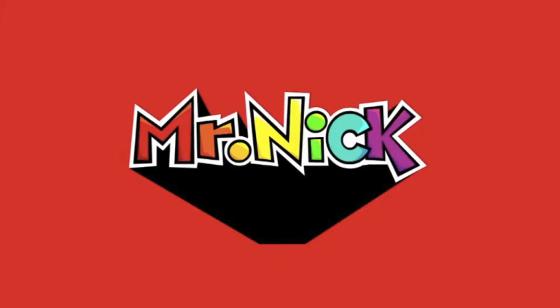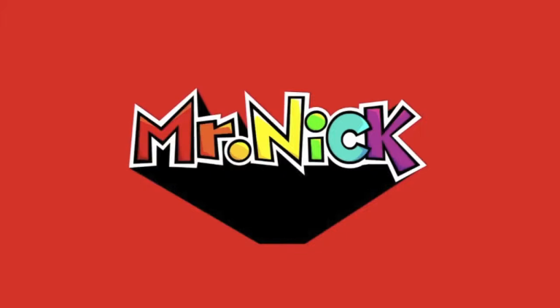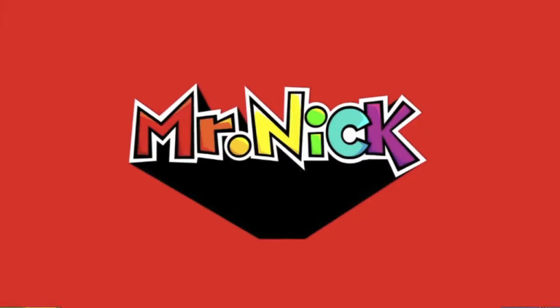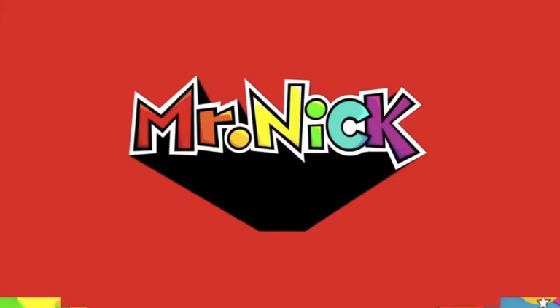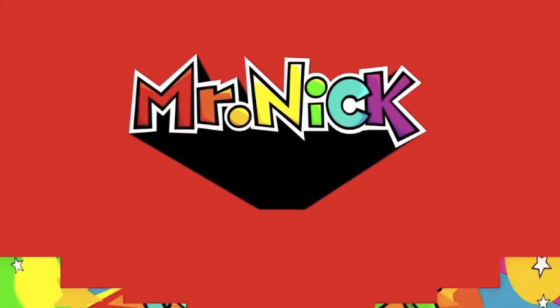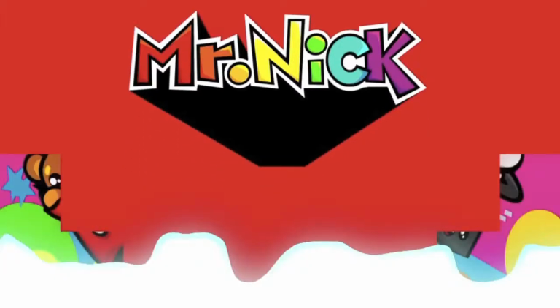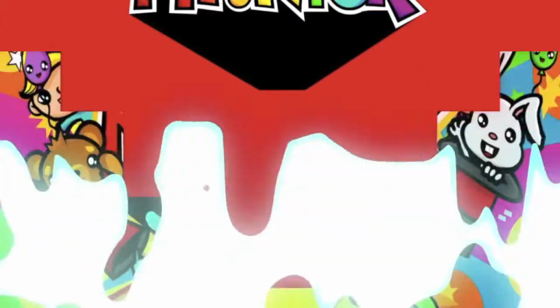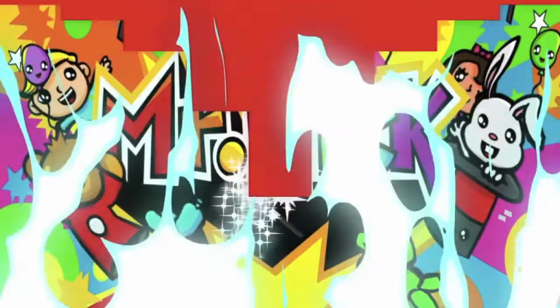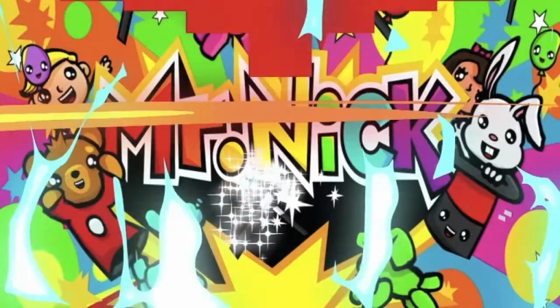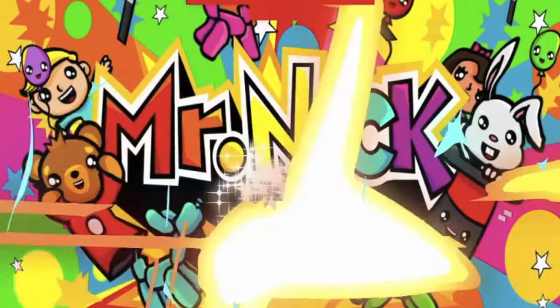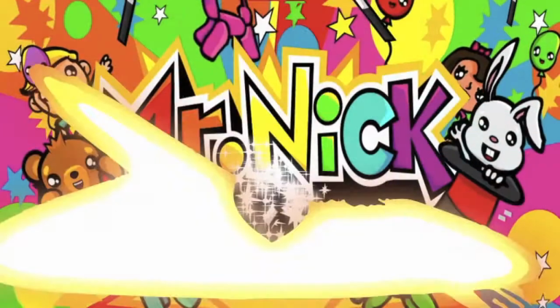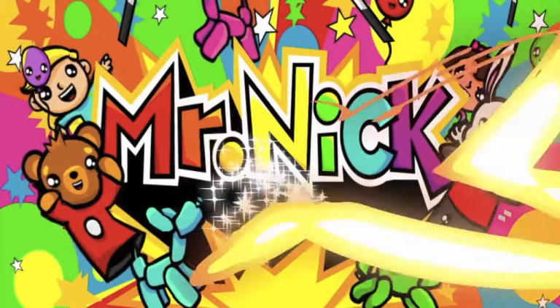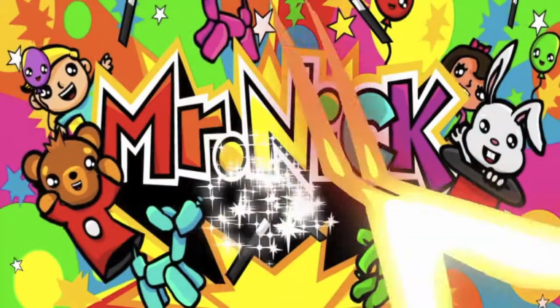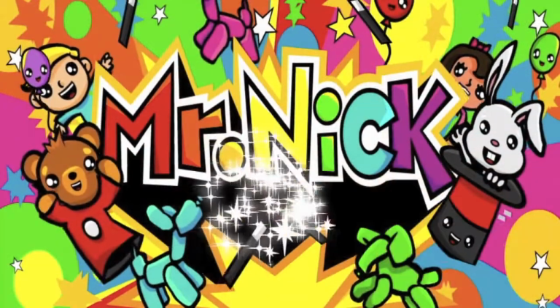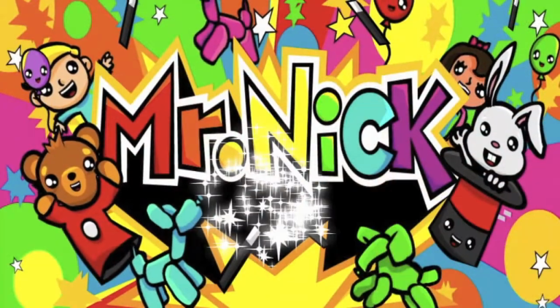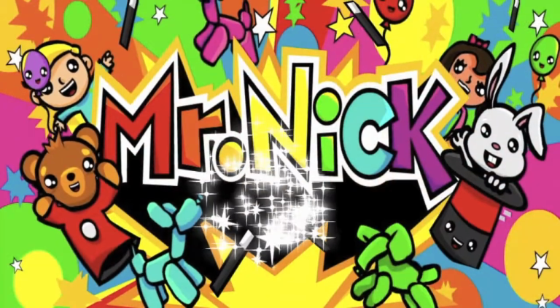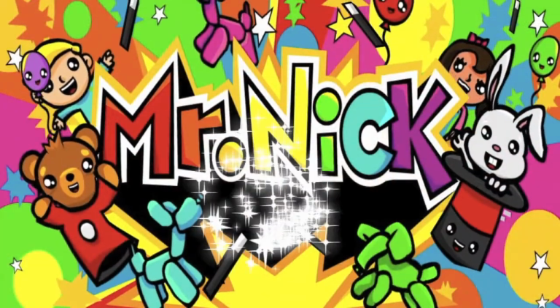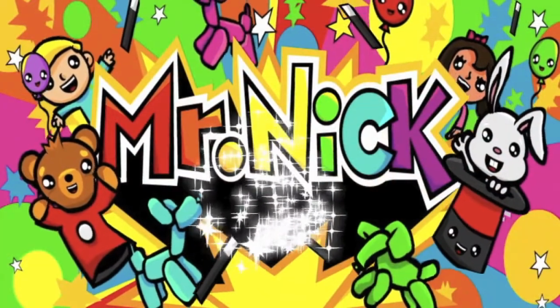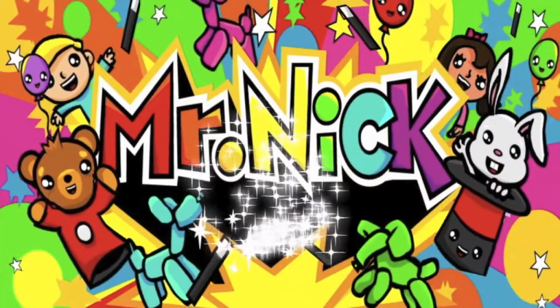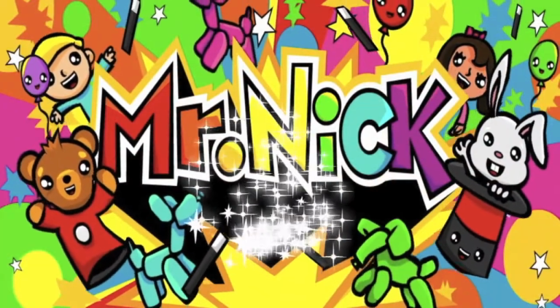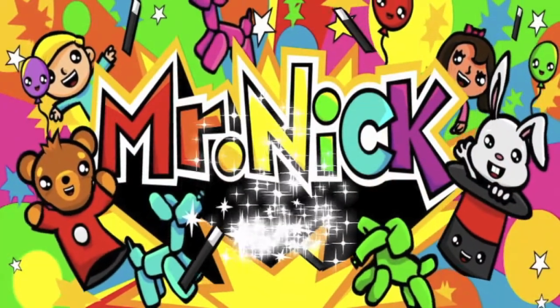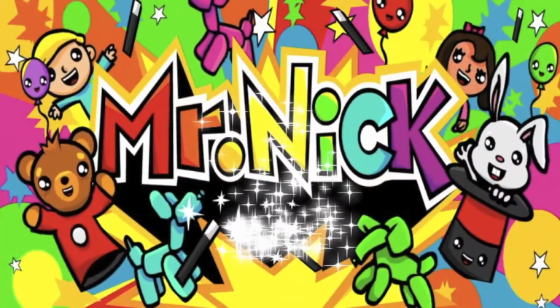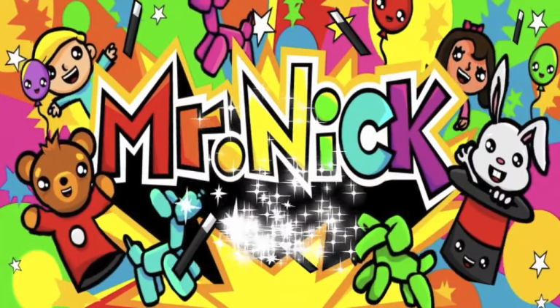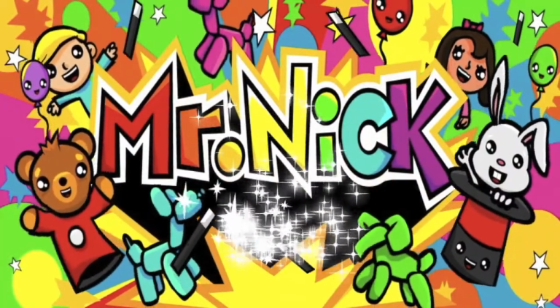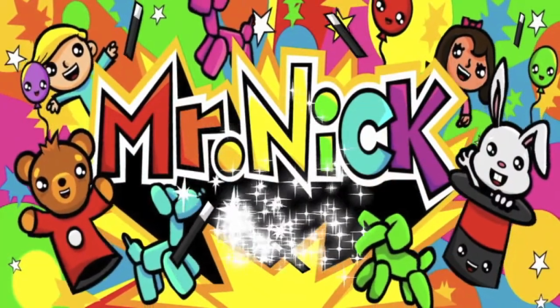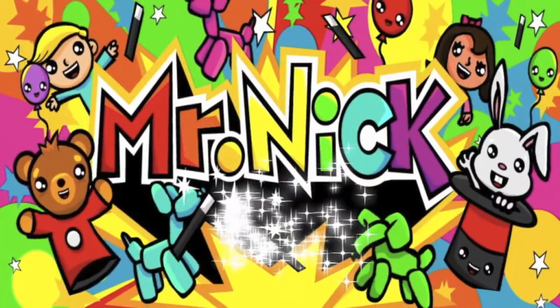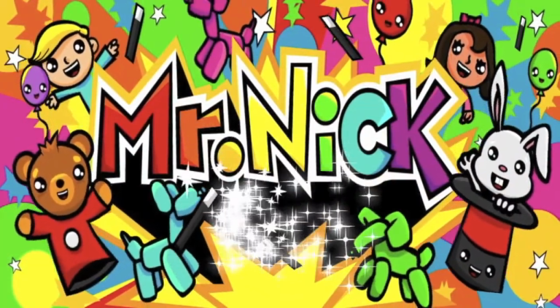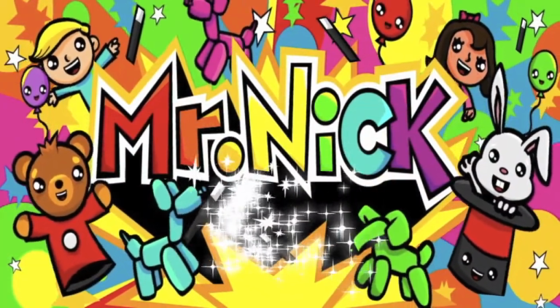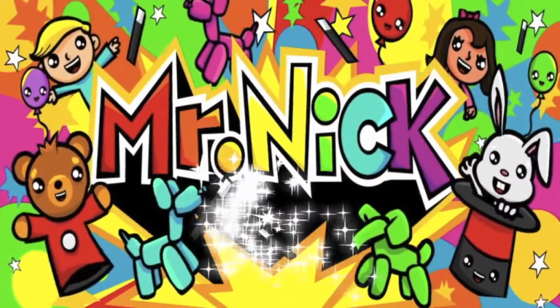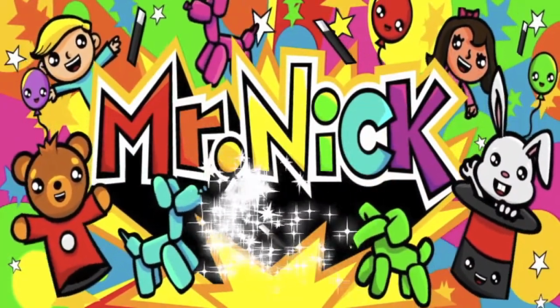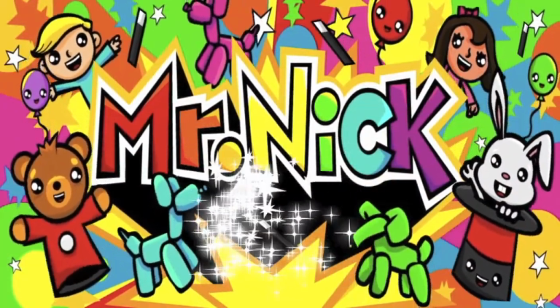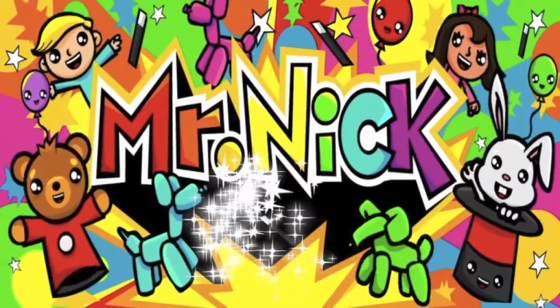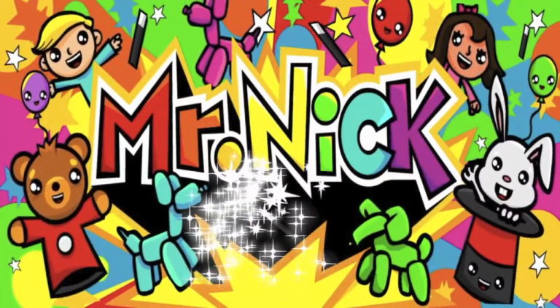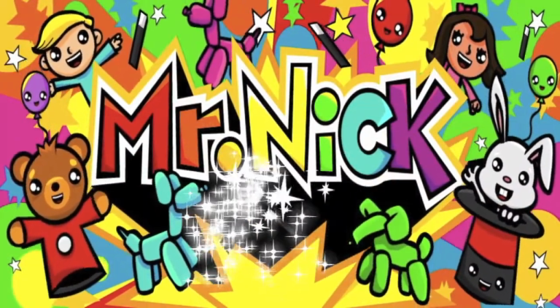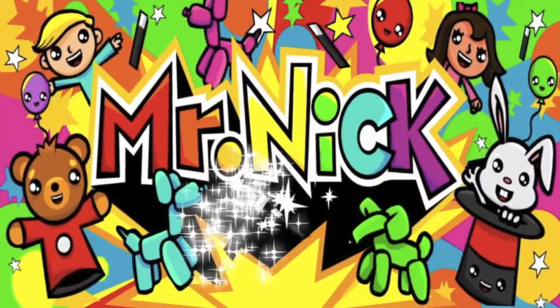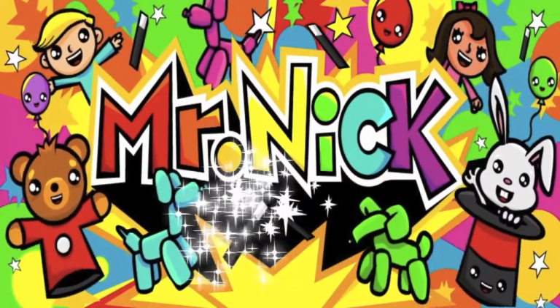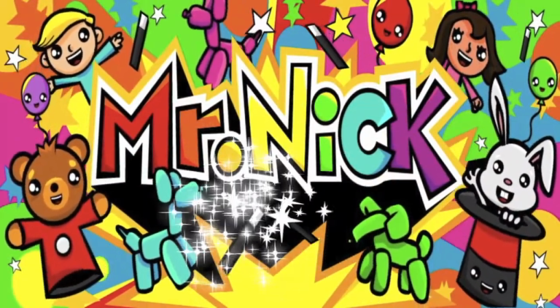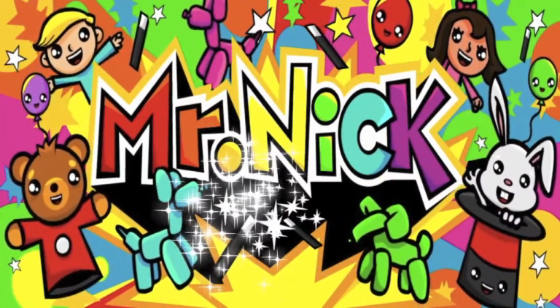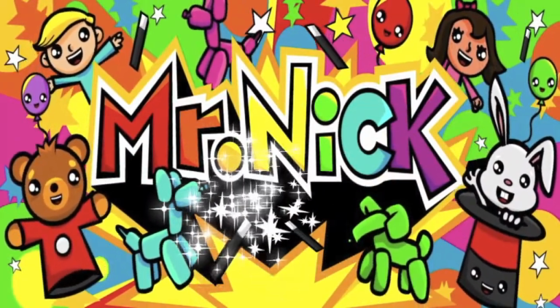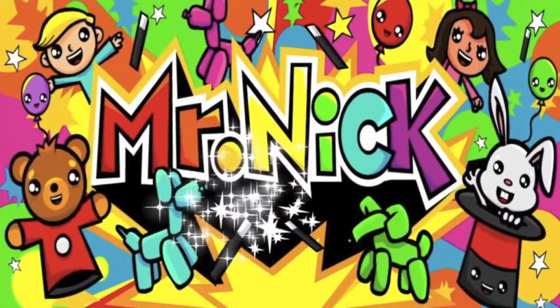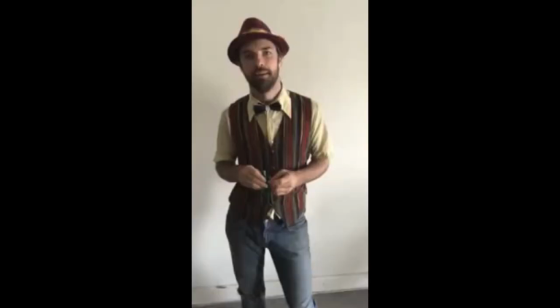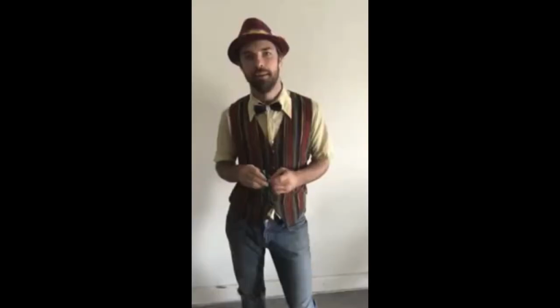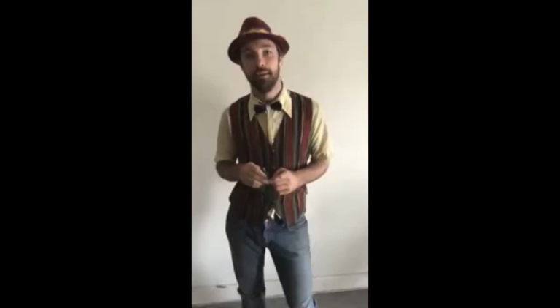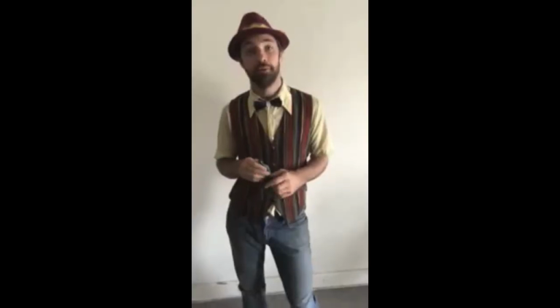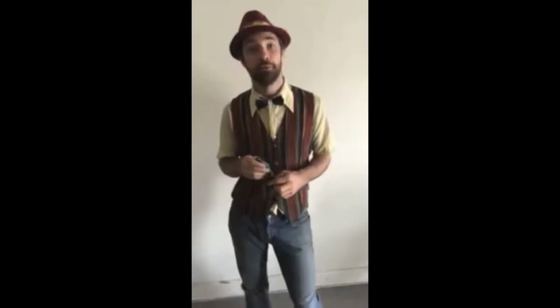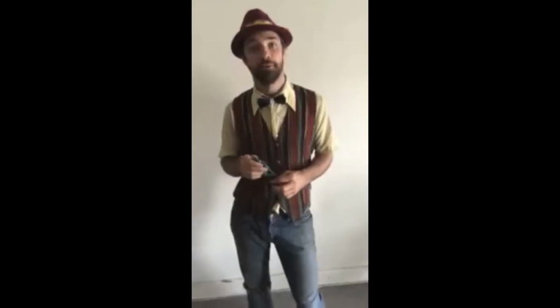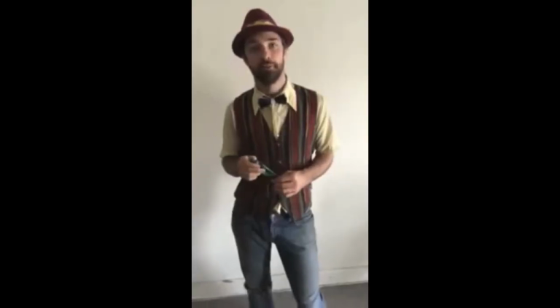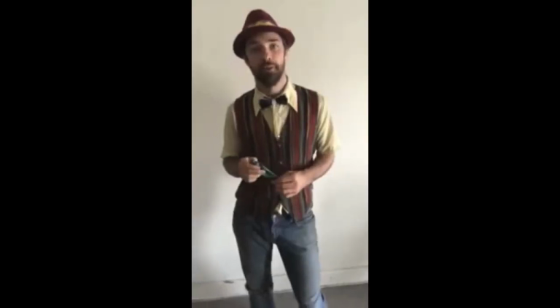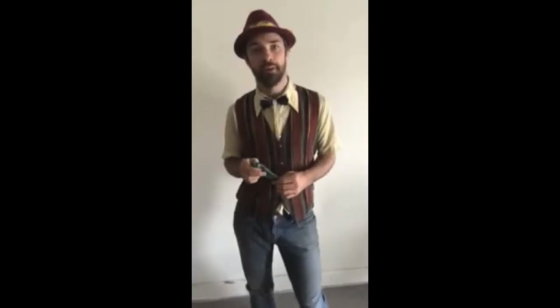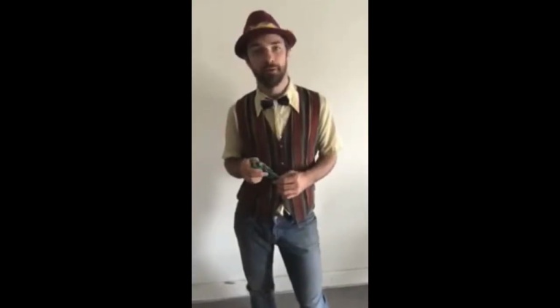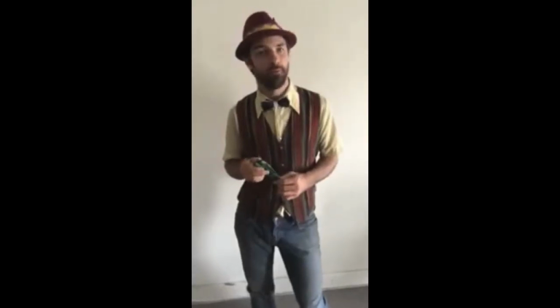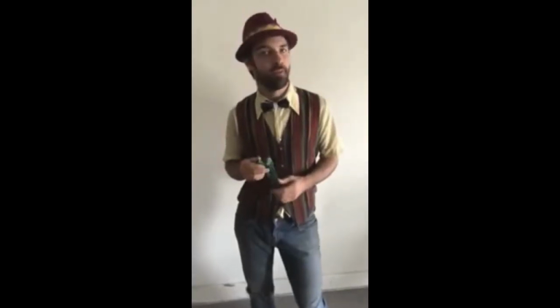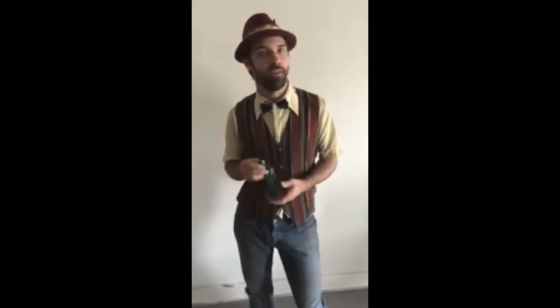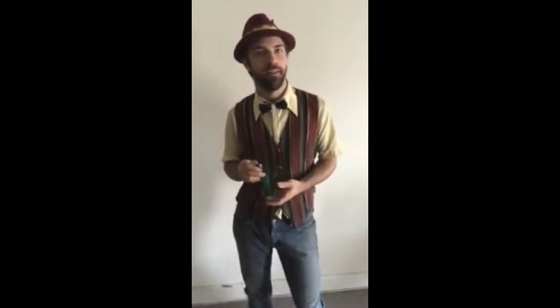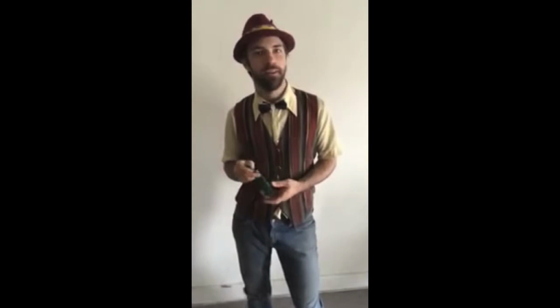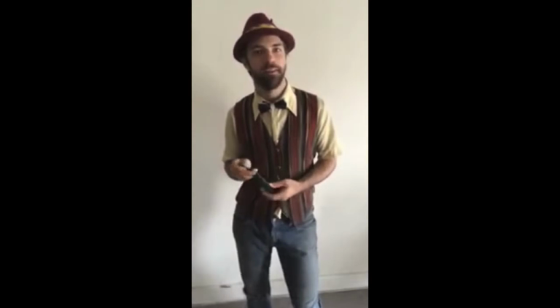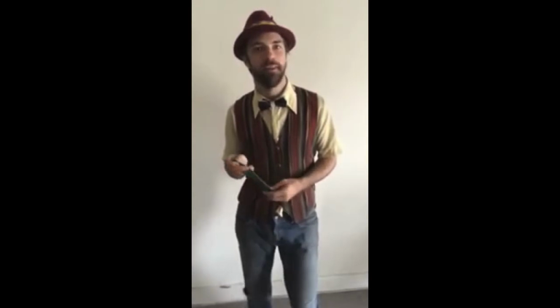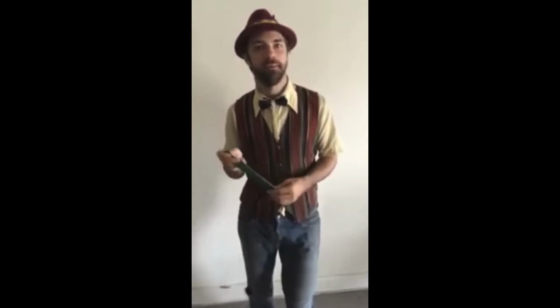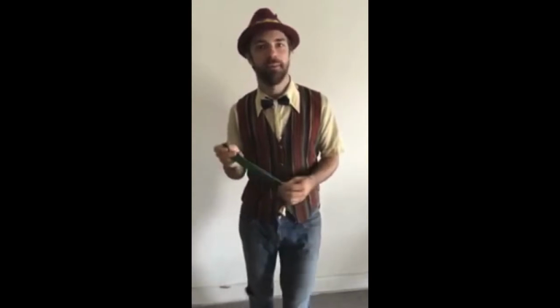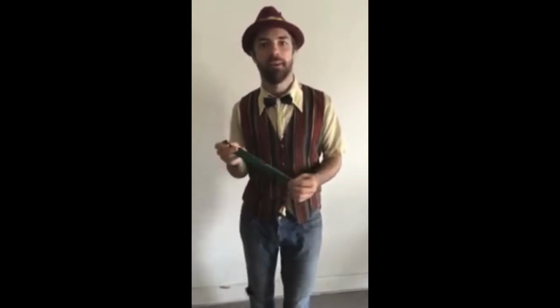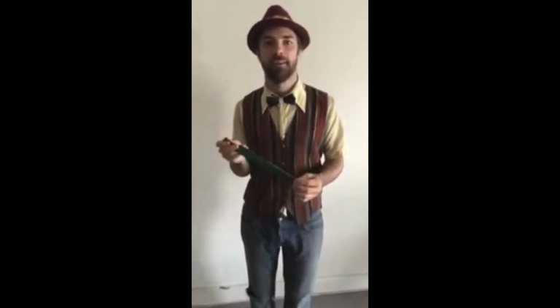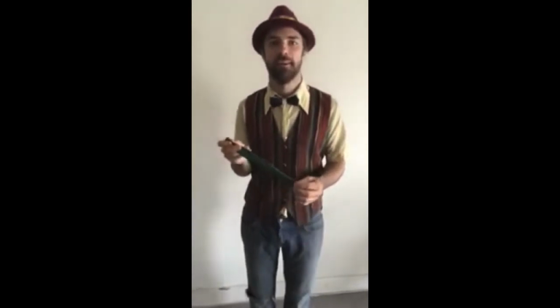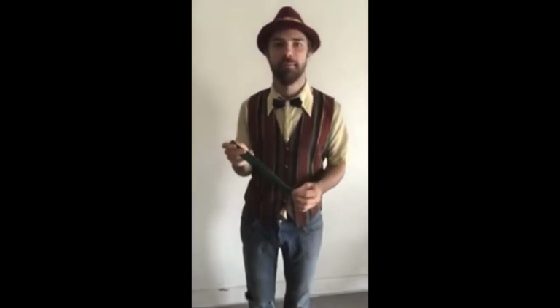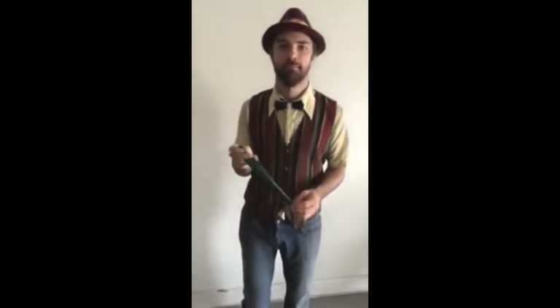Hip hip hooray, Mr. Nick is here! Hey, it's Mr. Nick with LAClown.com.